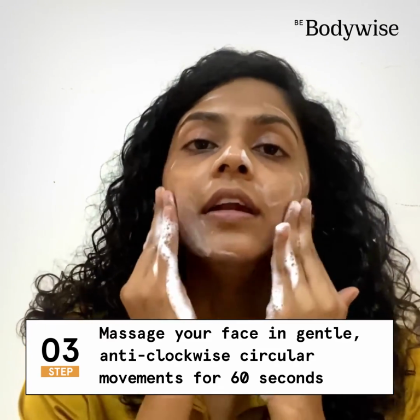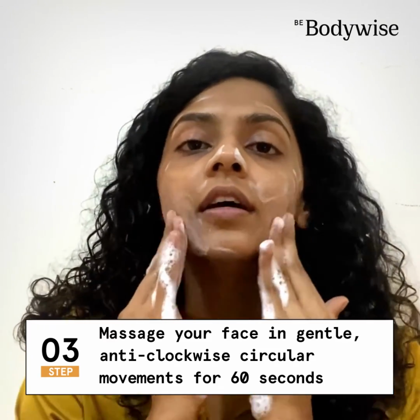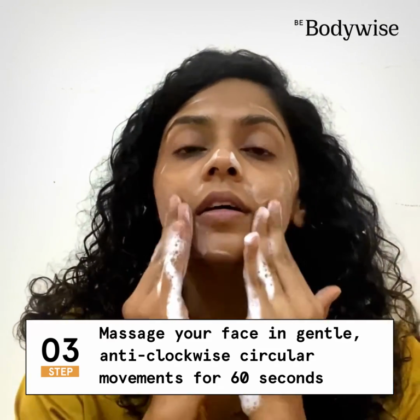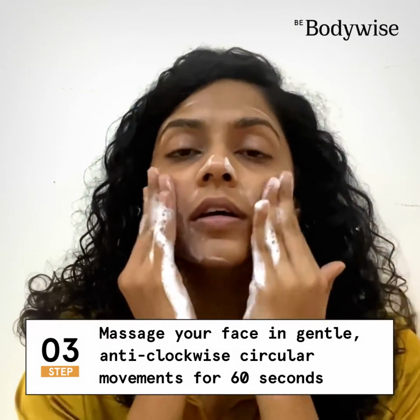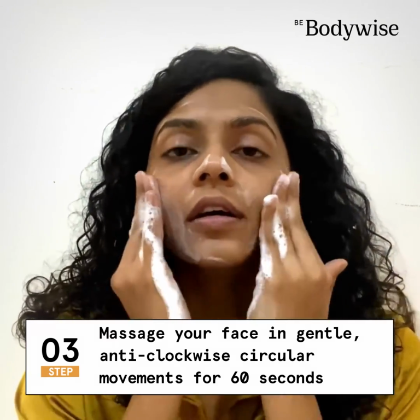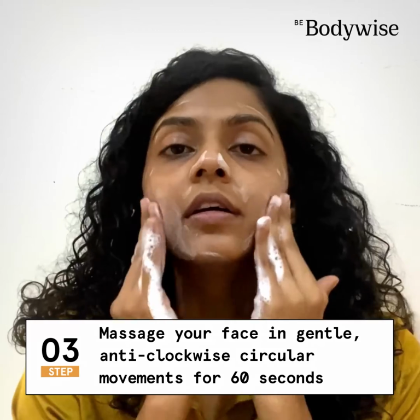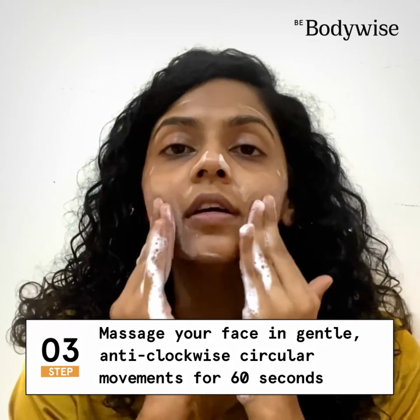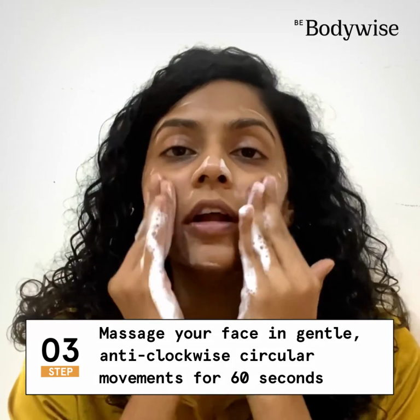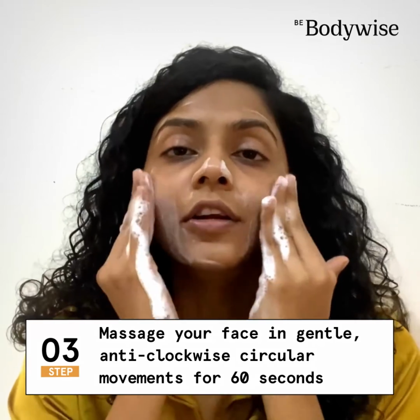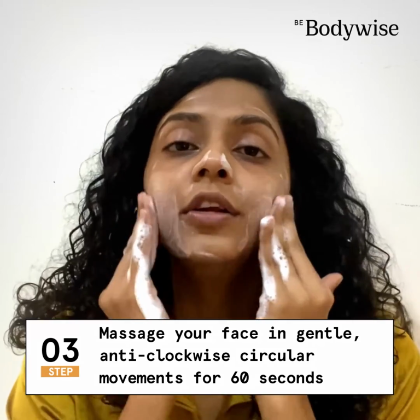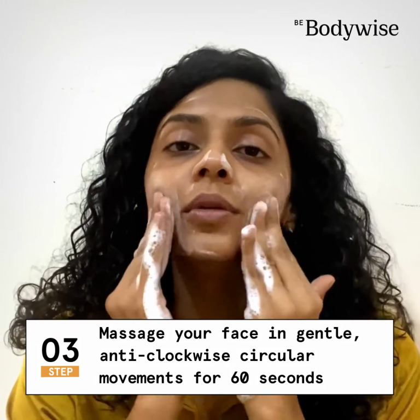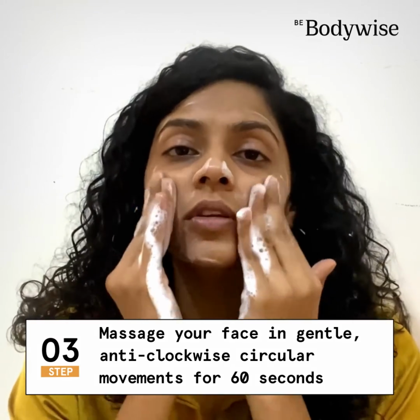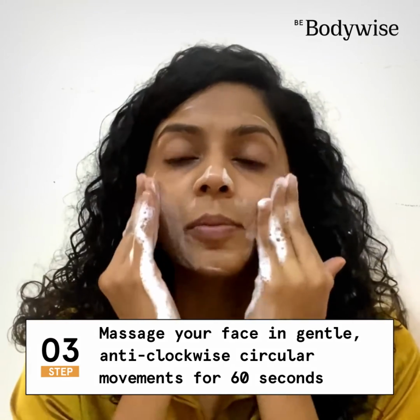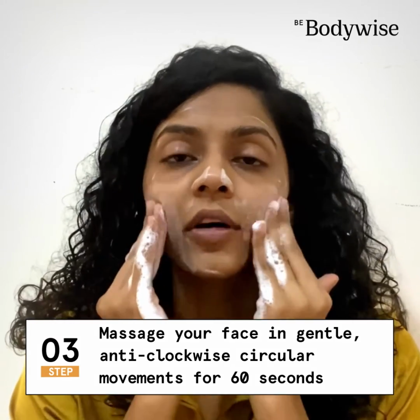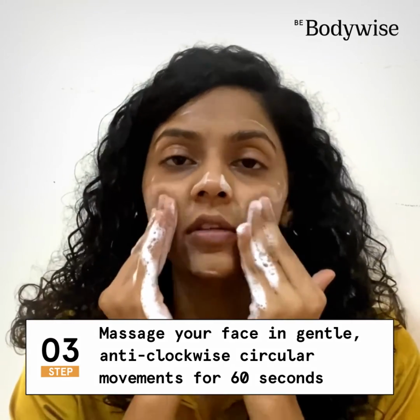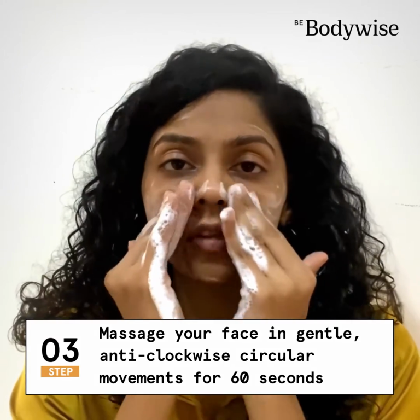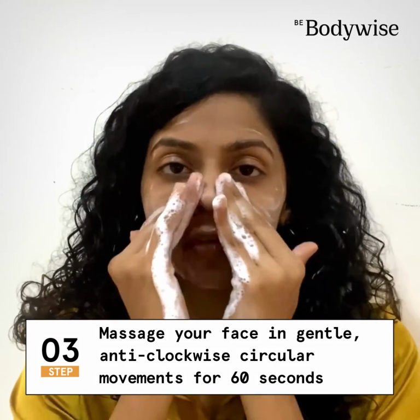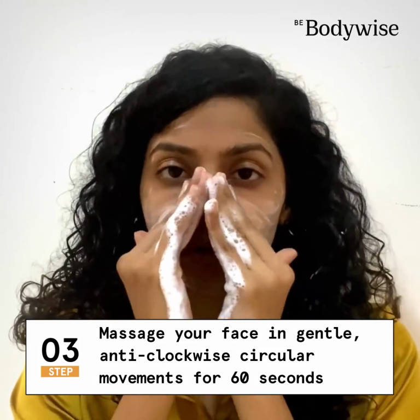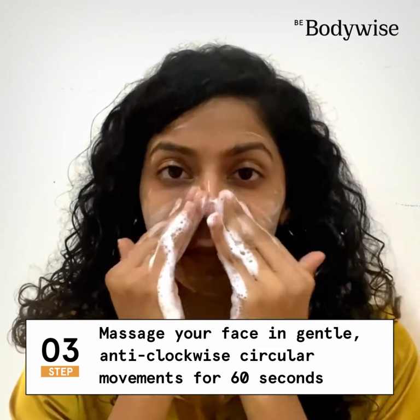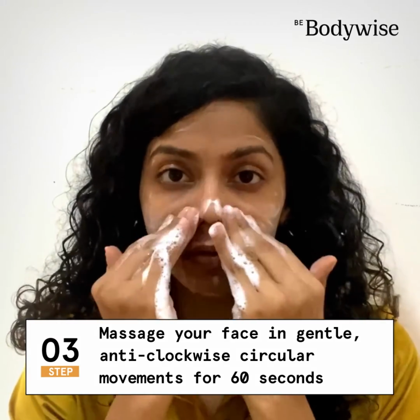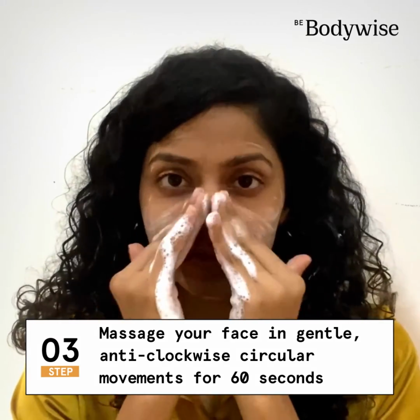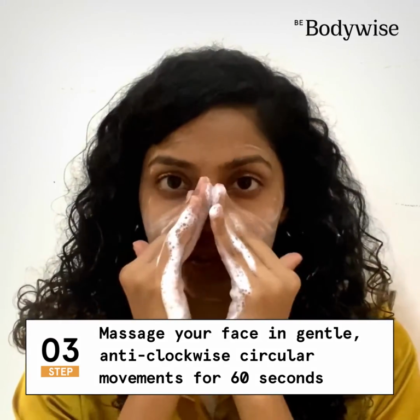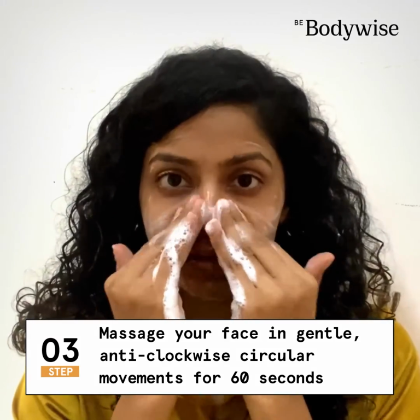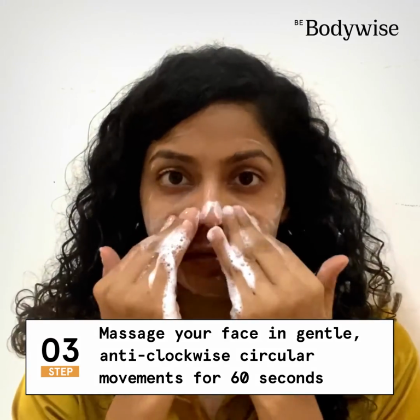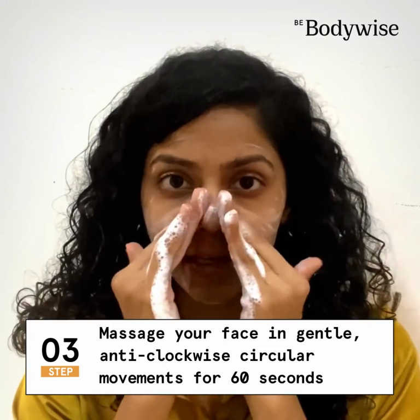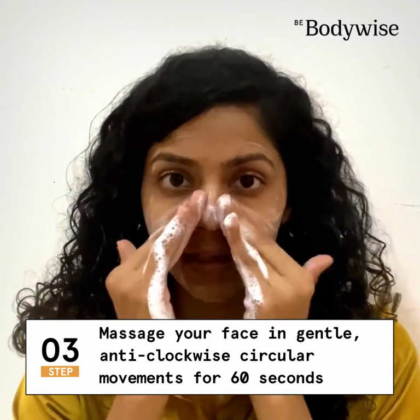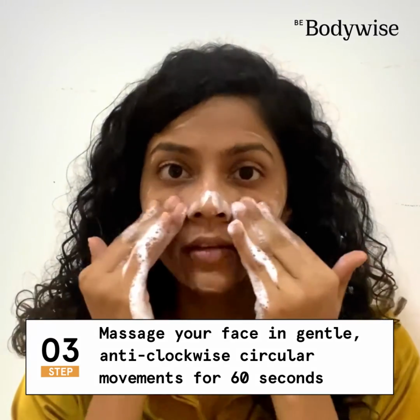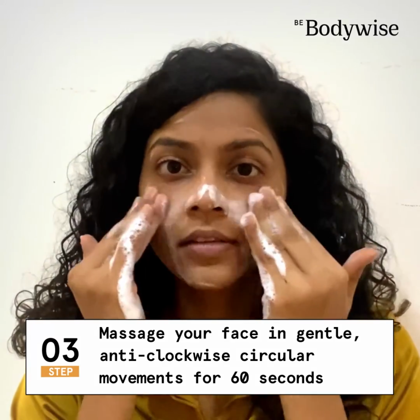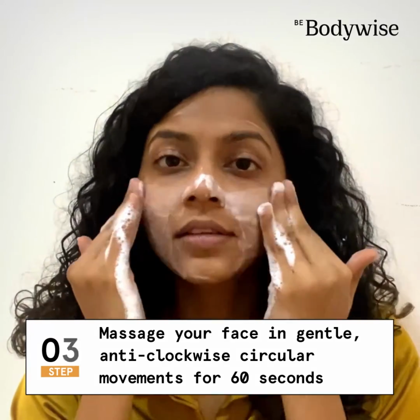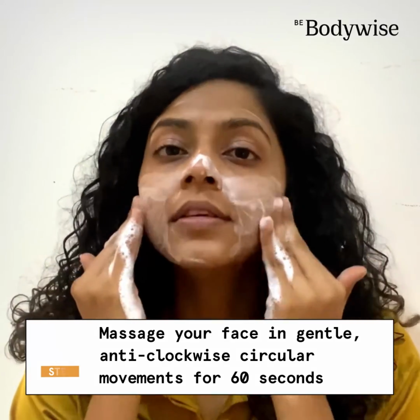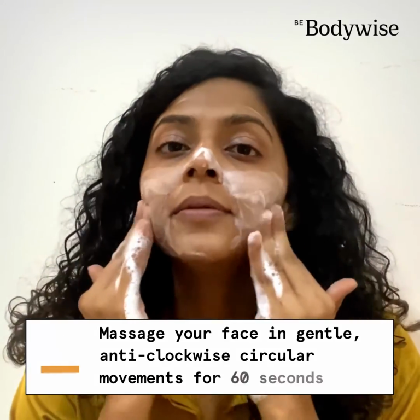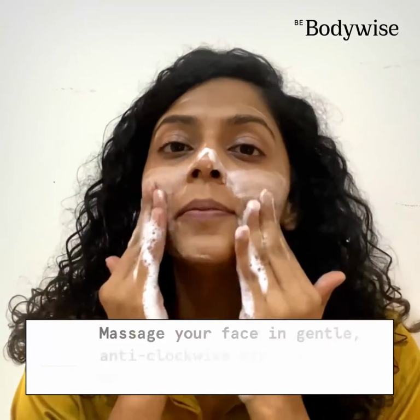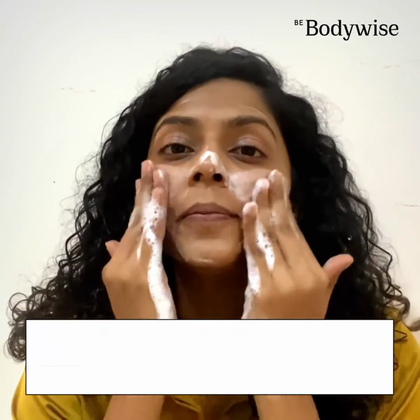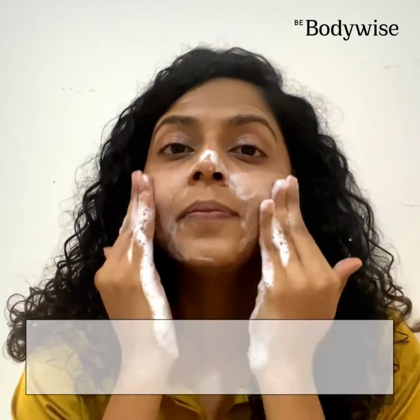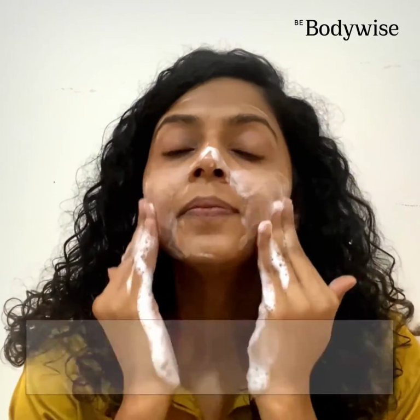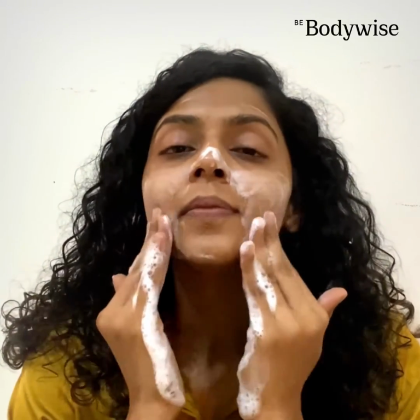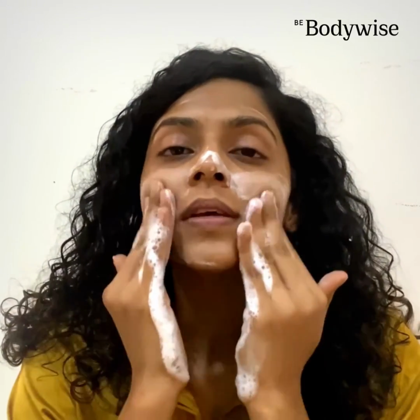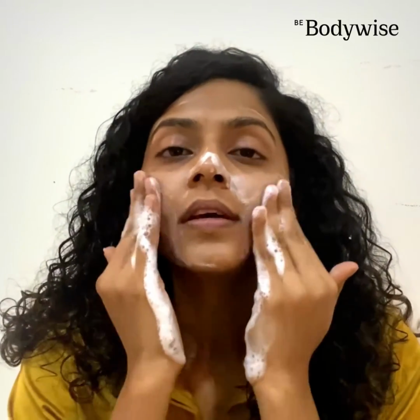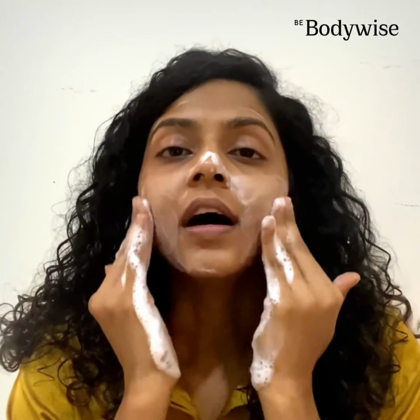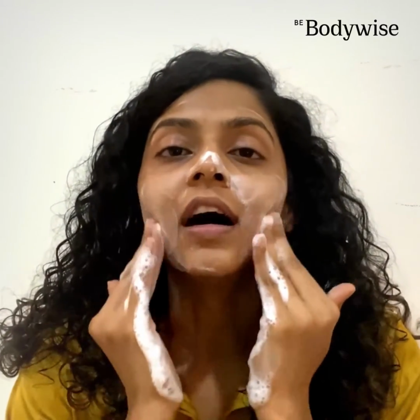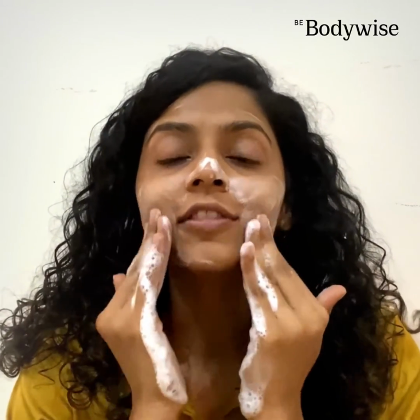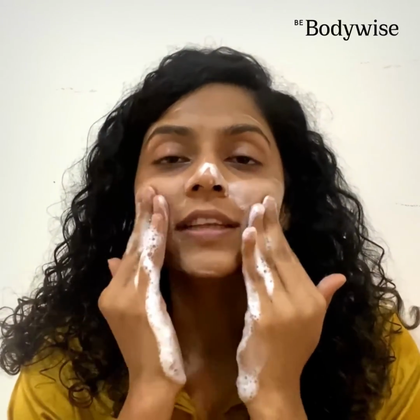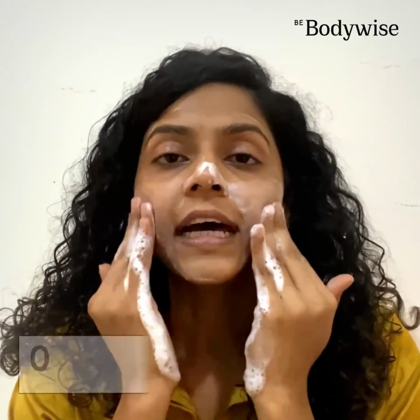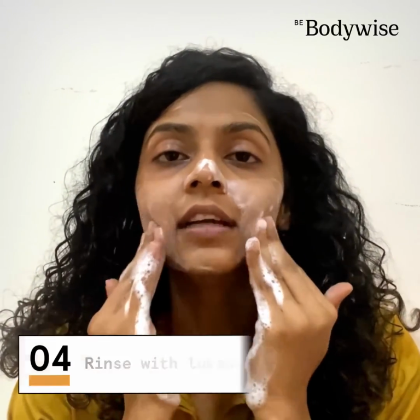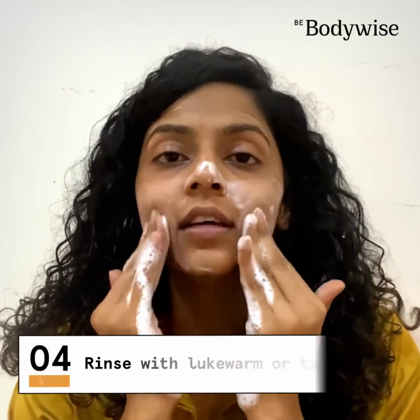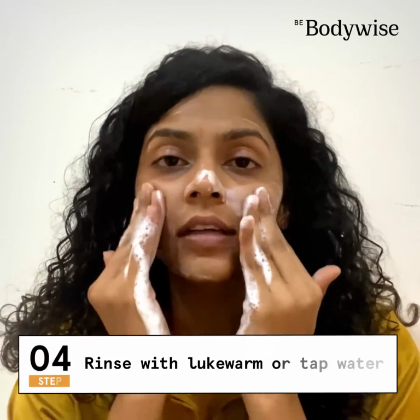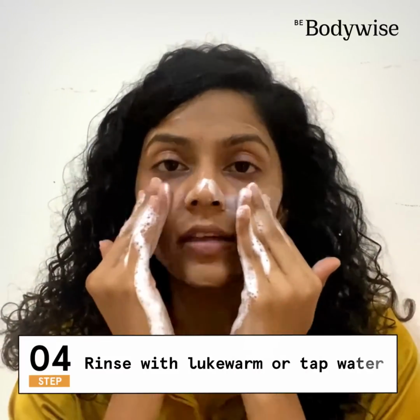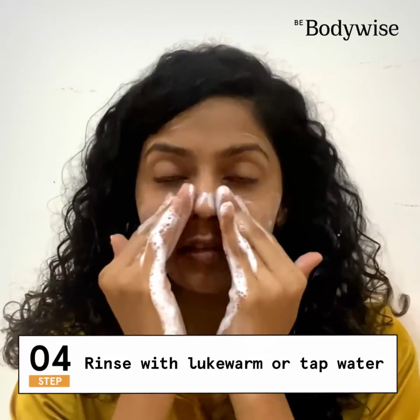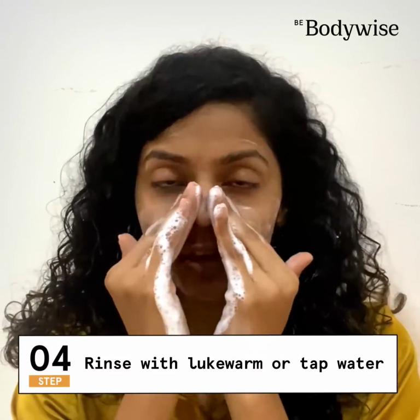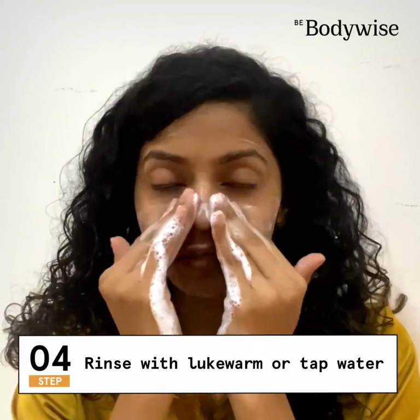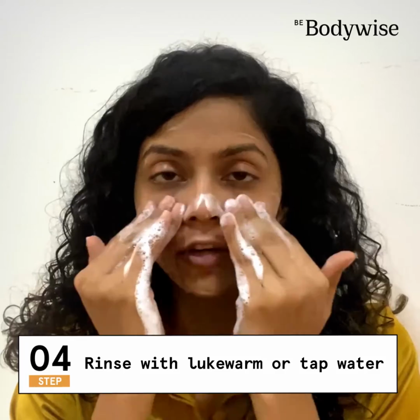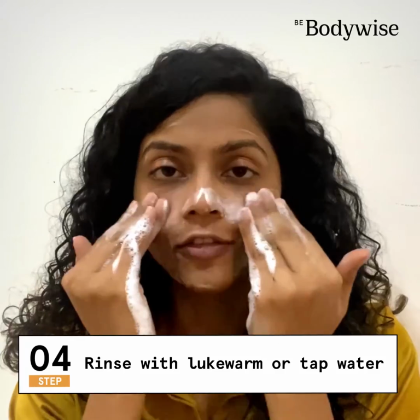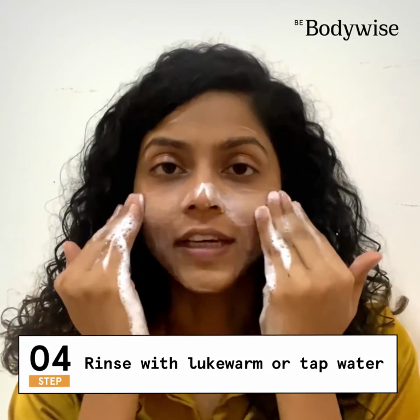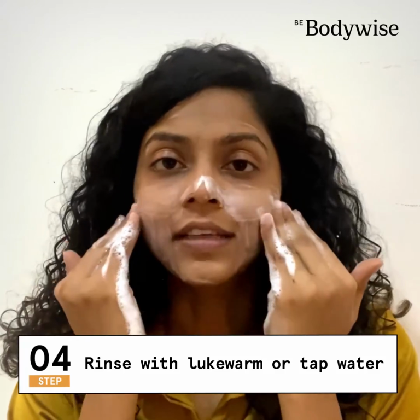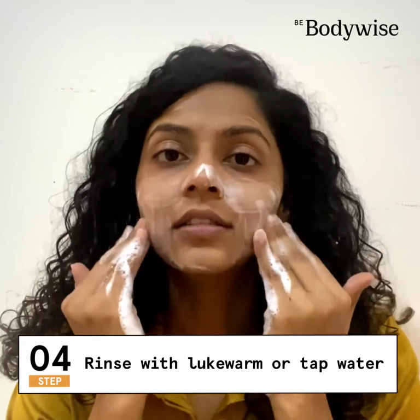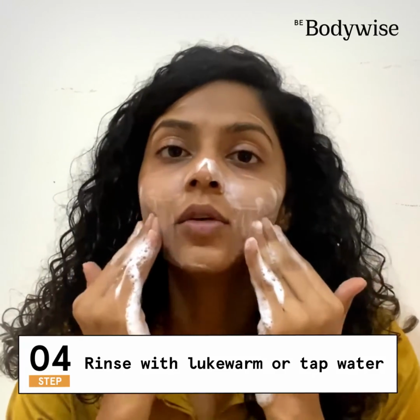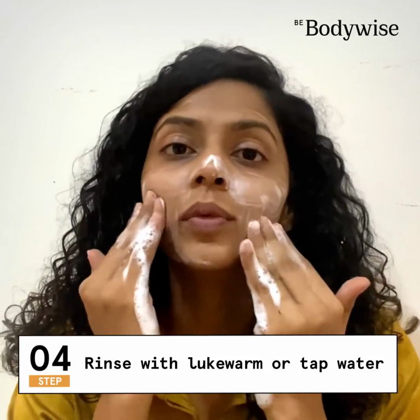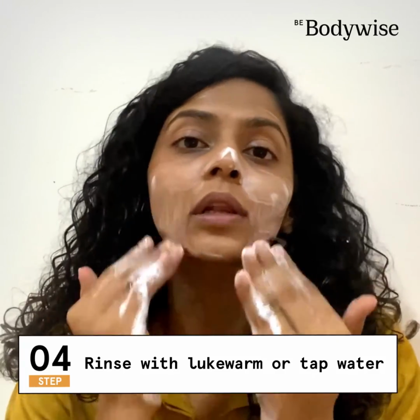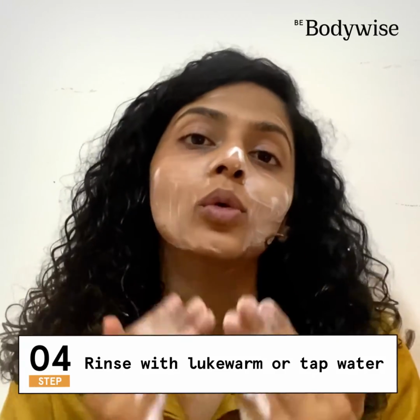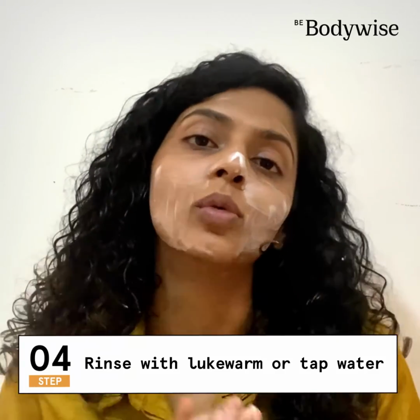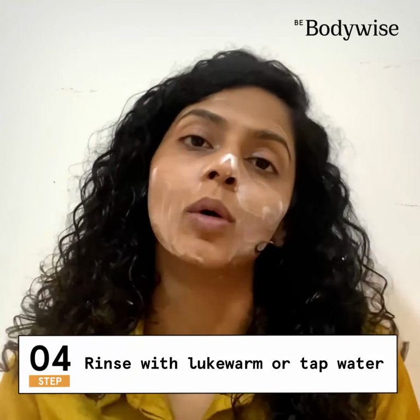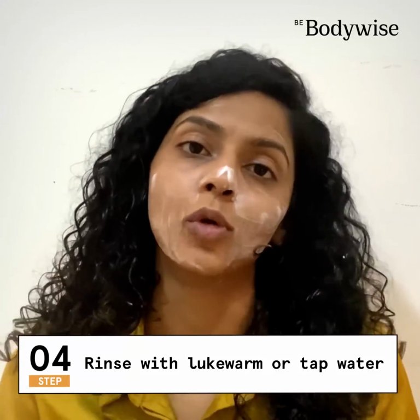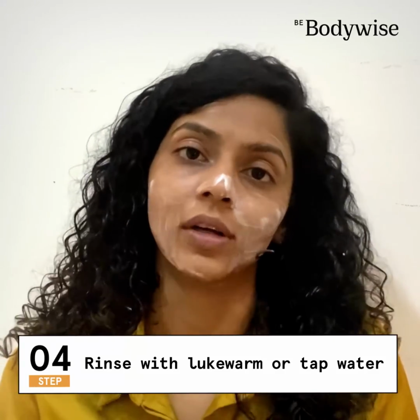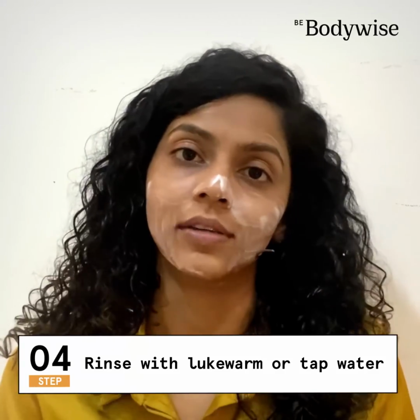Continue this process for about 60 seconds. After that, rinse off your face with lukewarm water.